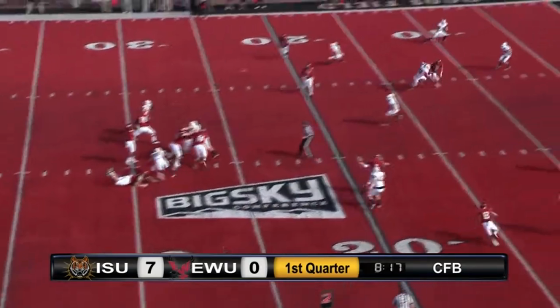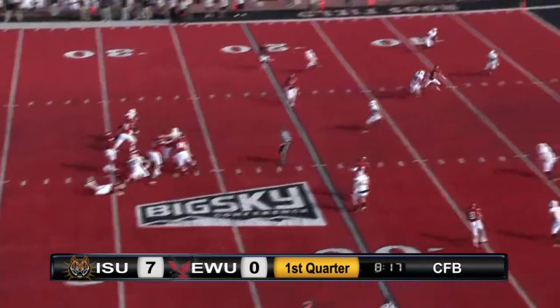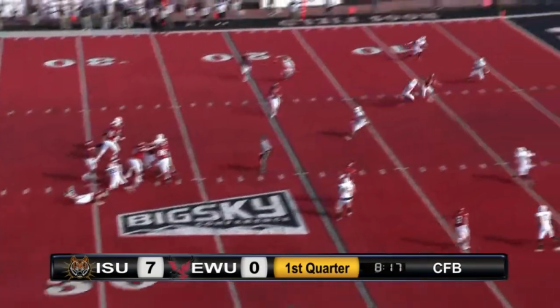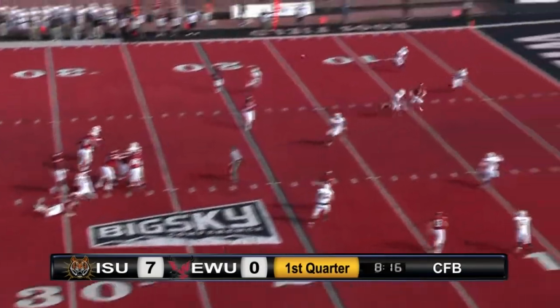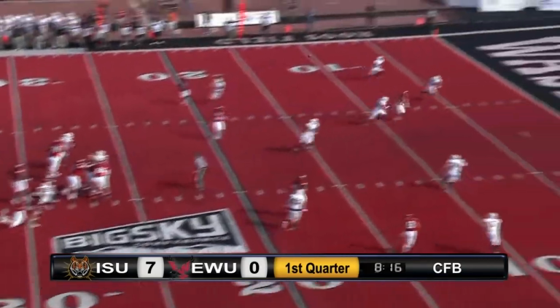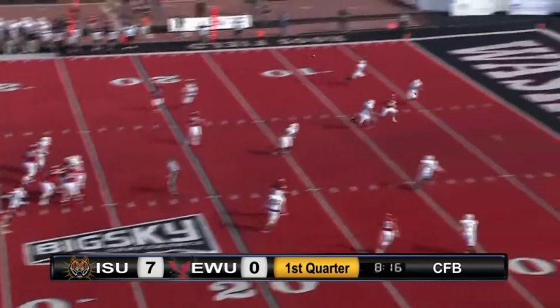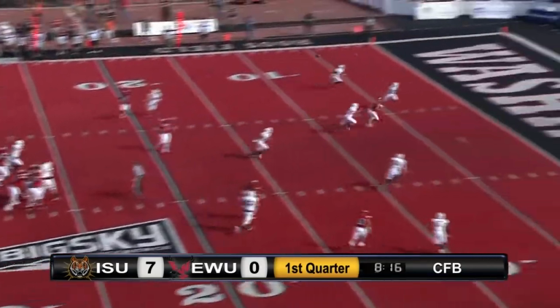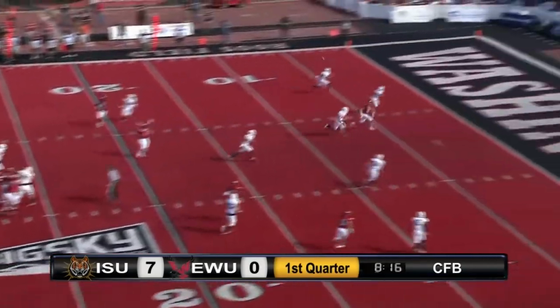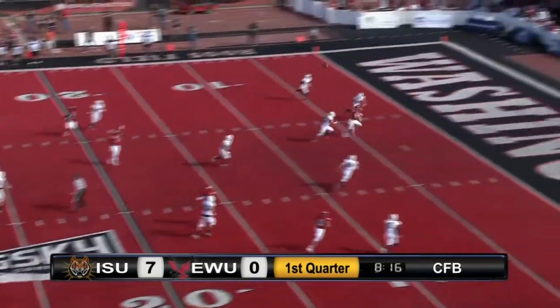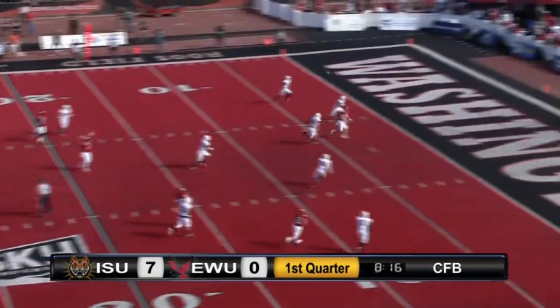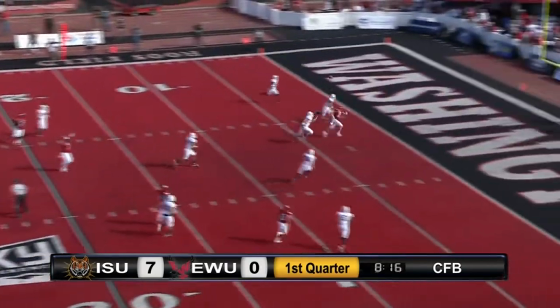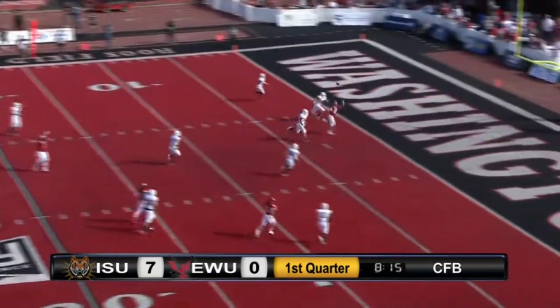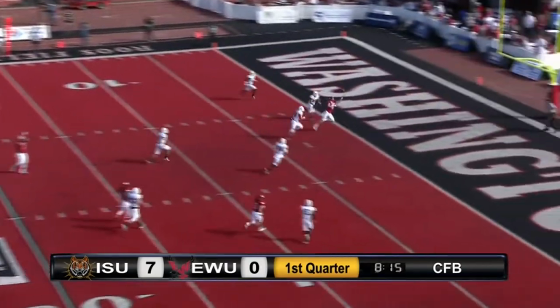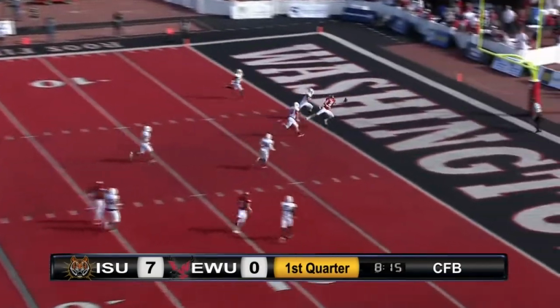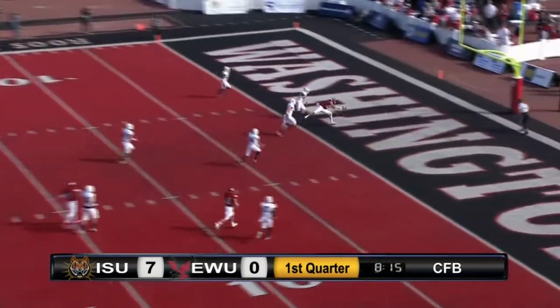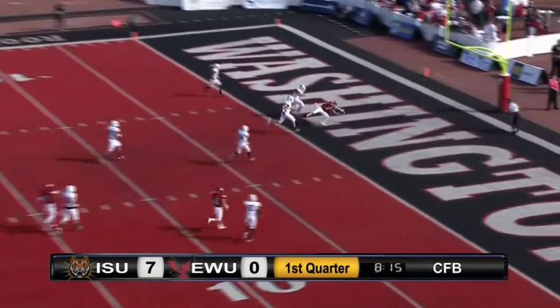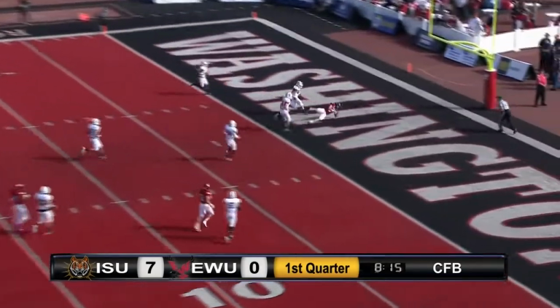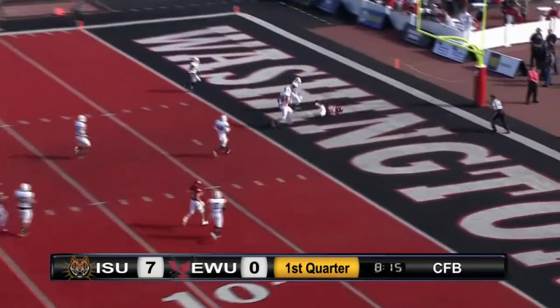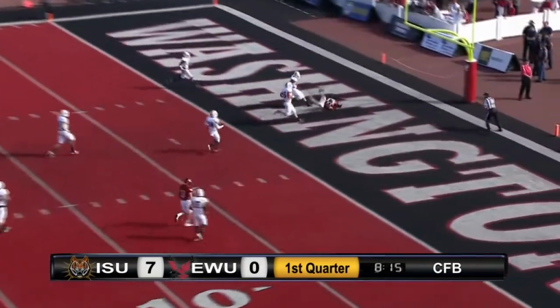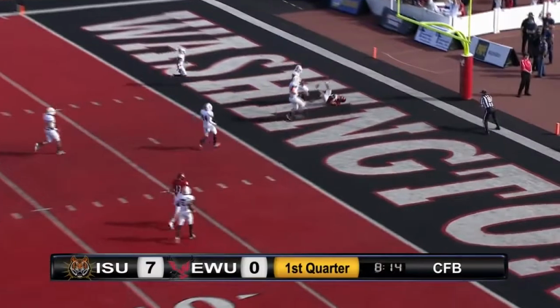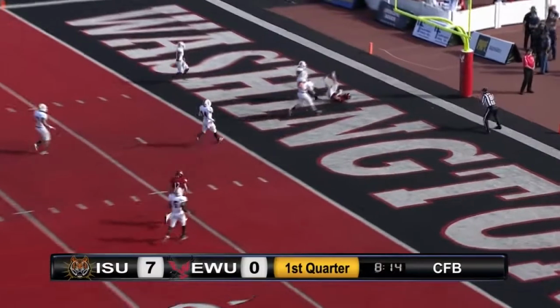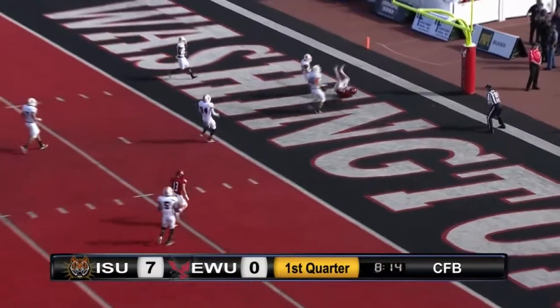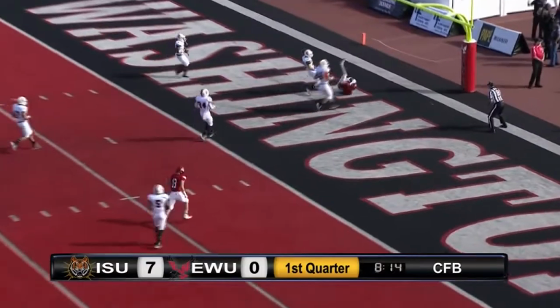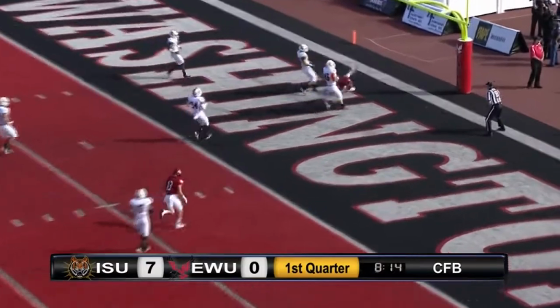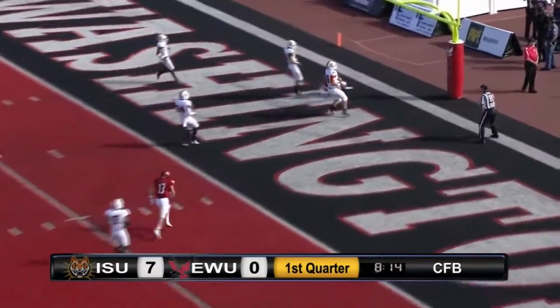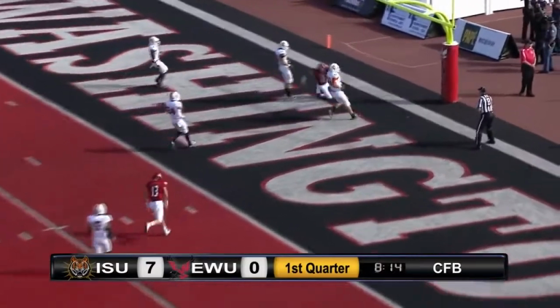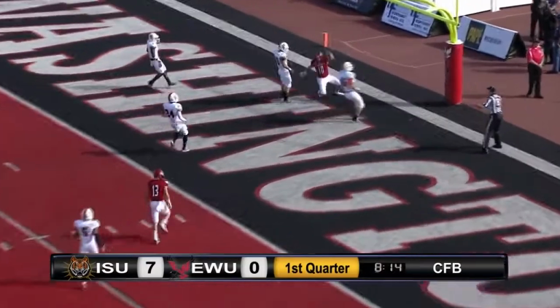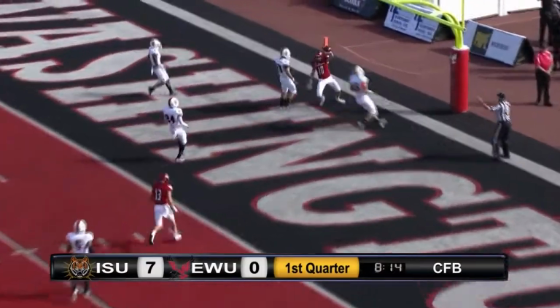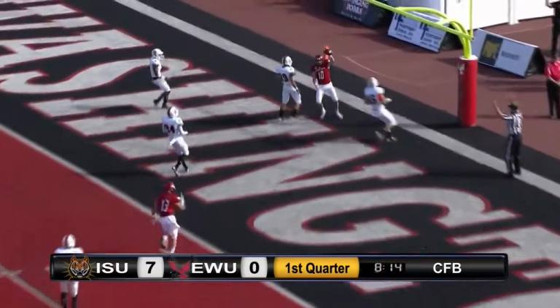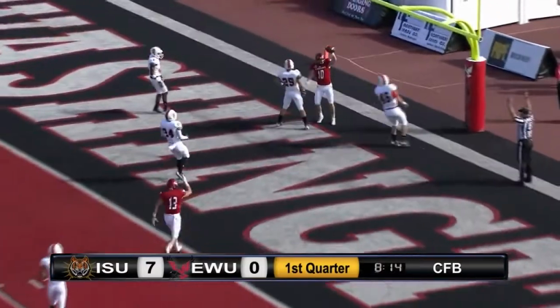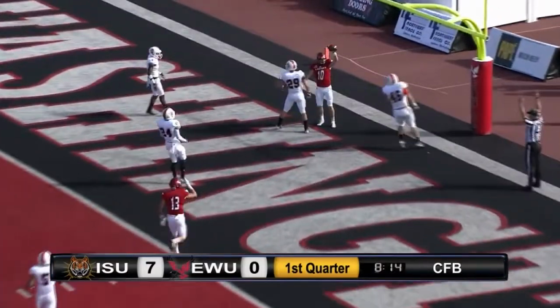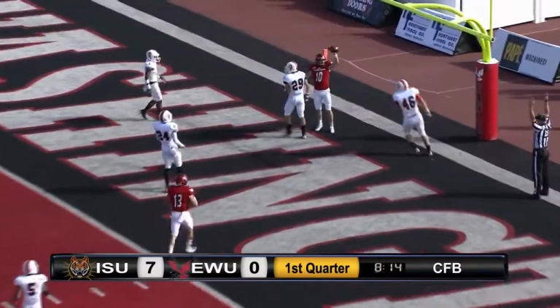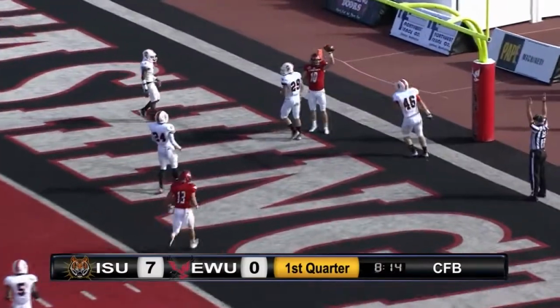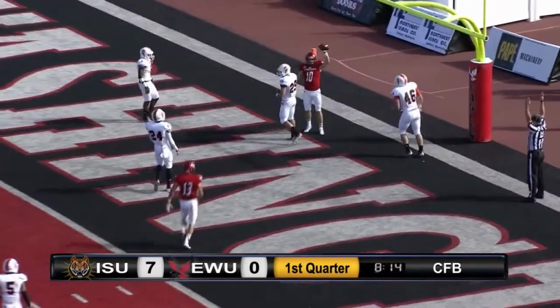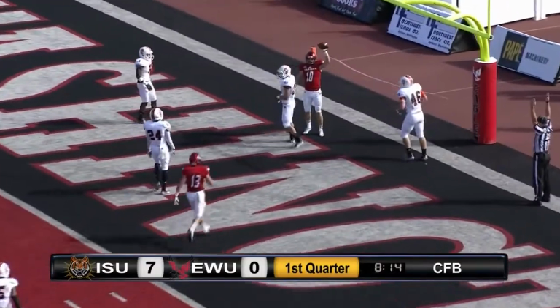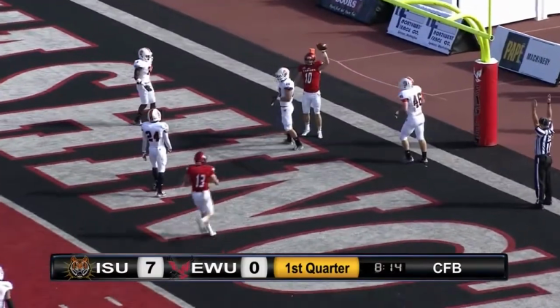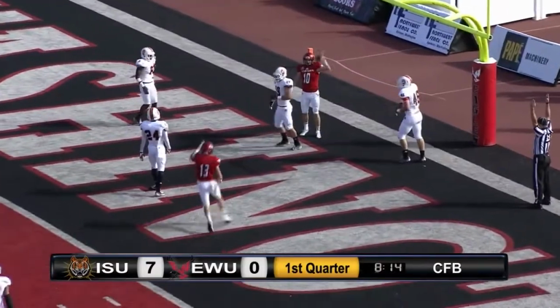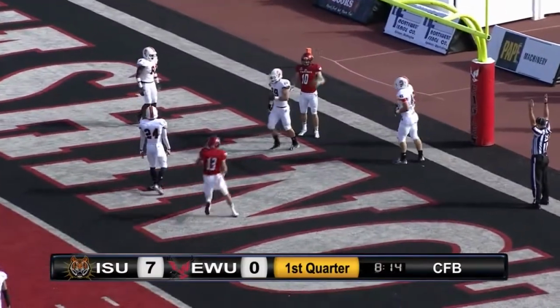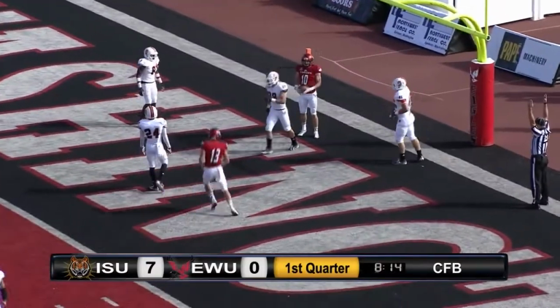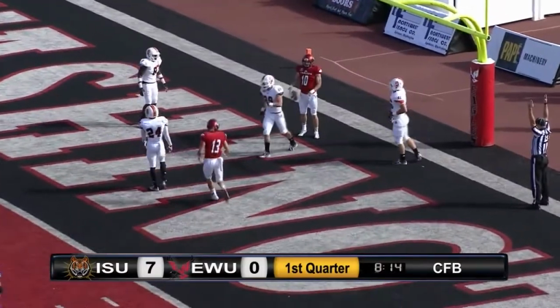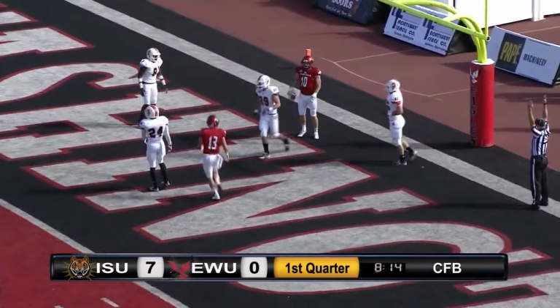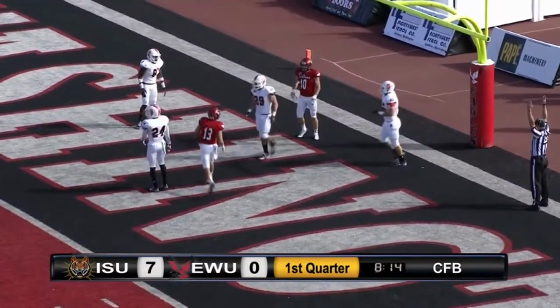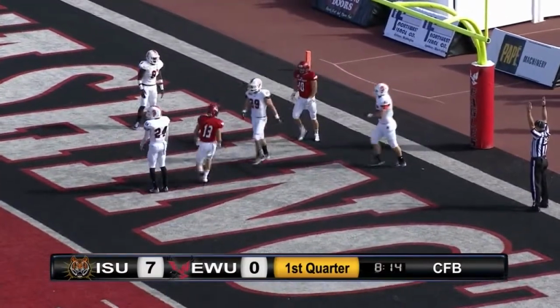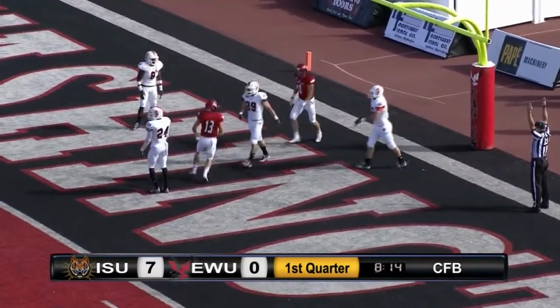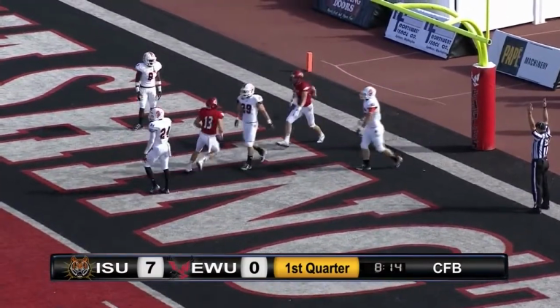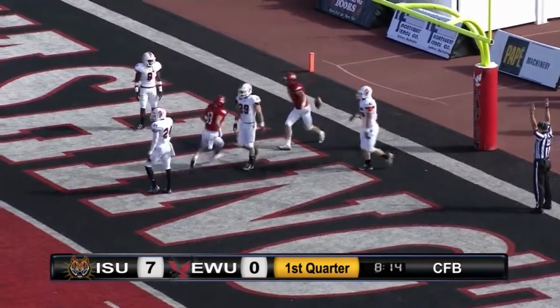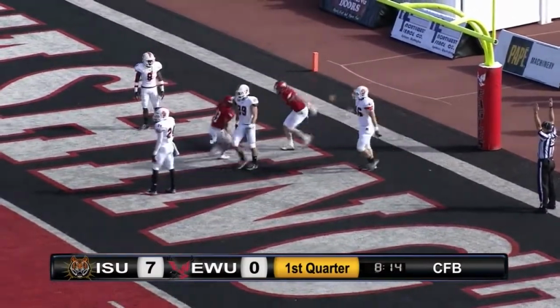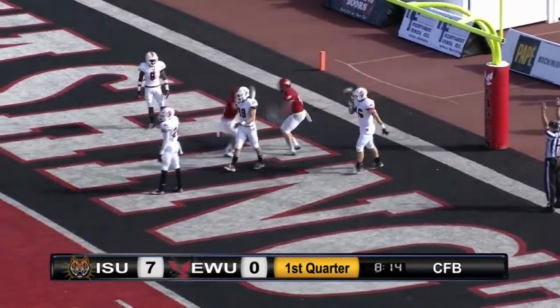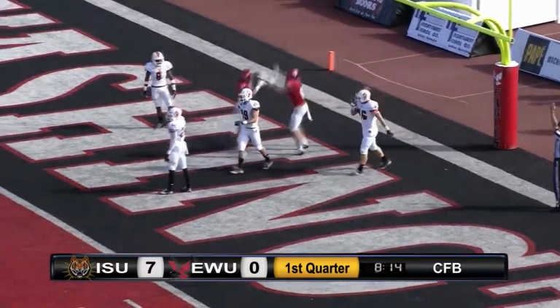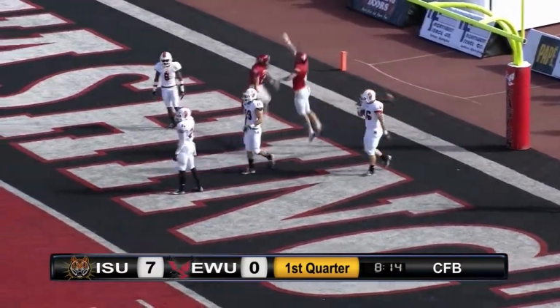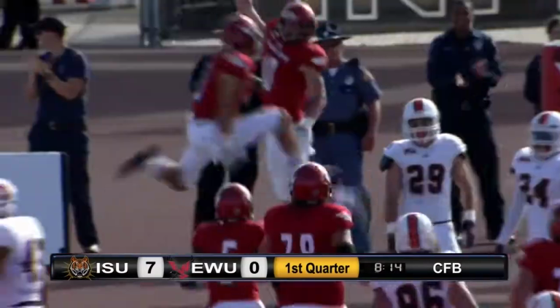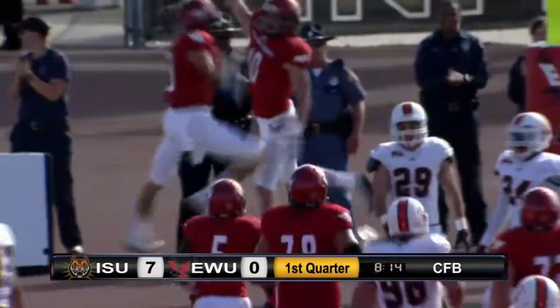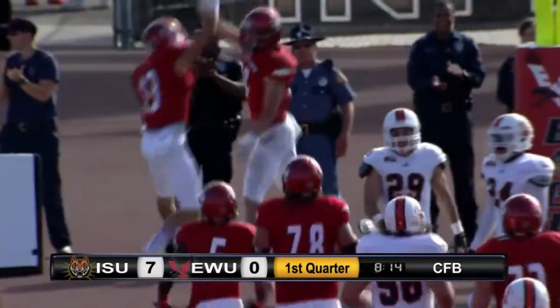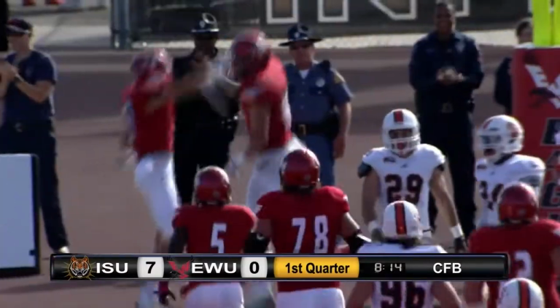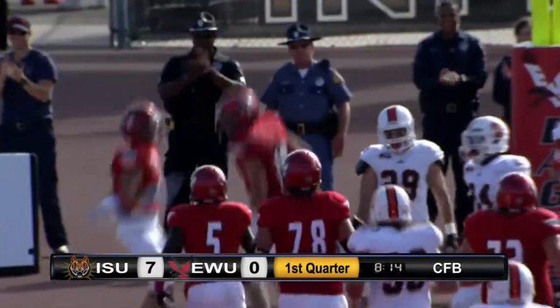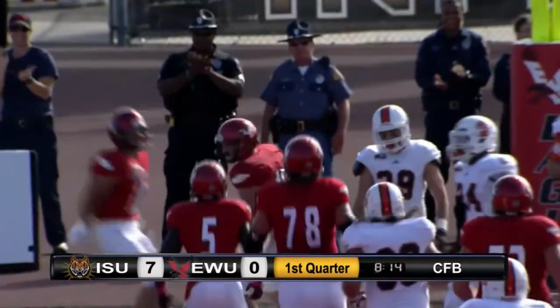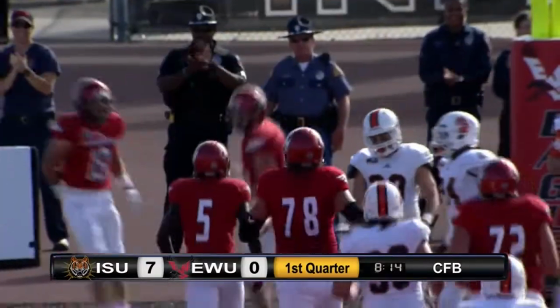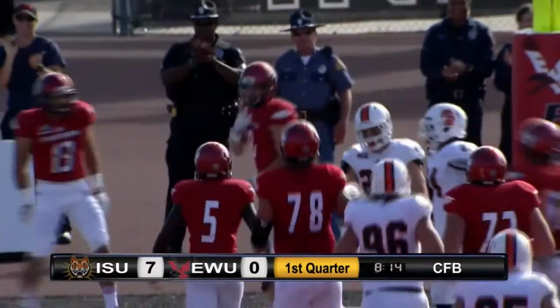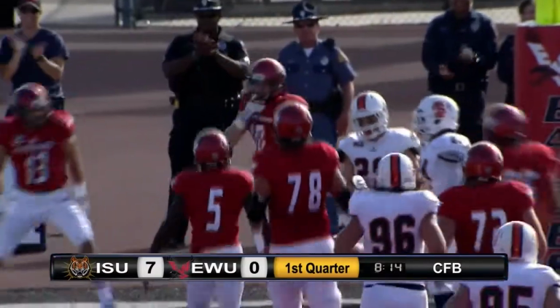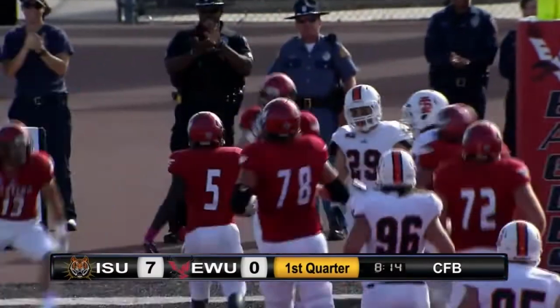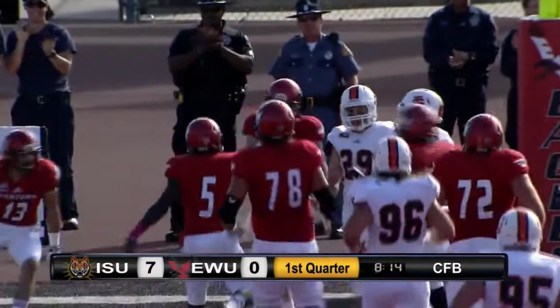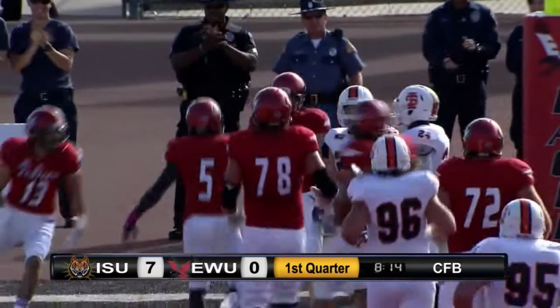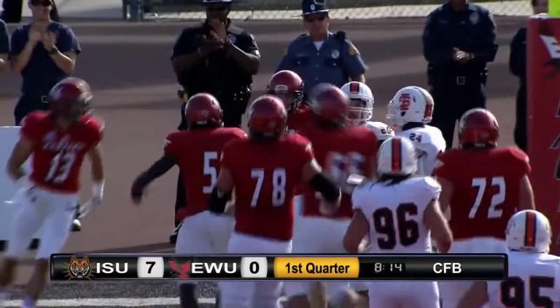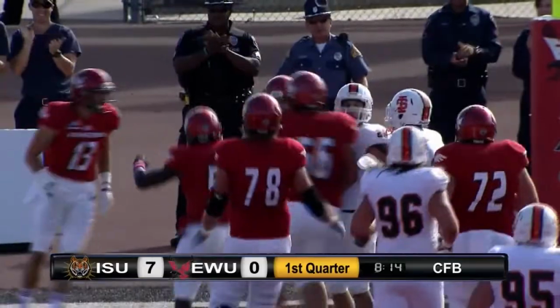Over the middle, looking for the end zone. Oh, what a grab of the hand. That's Cooper Cupp. Touchdown, Eastern Washington.